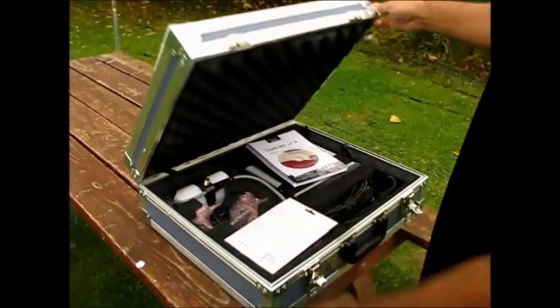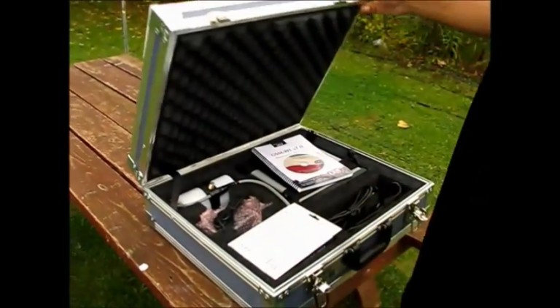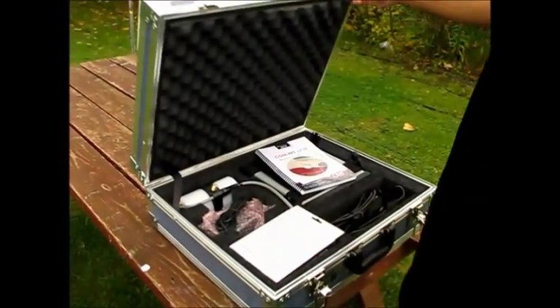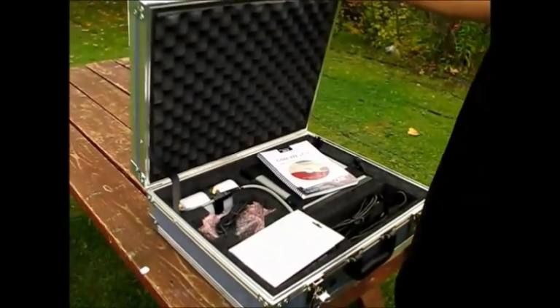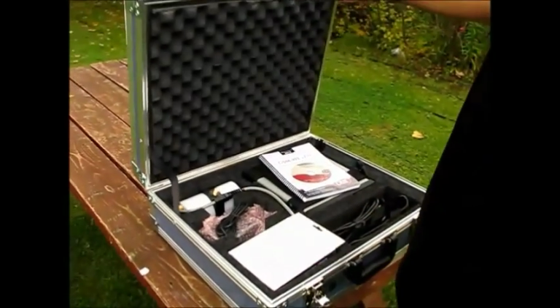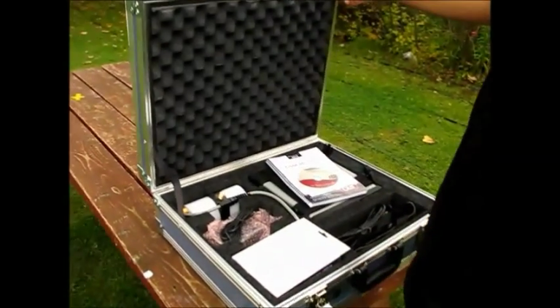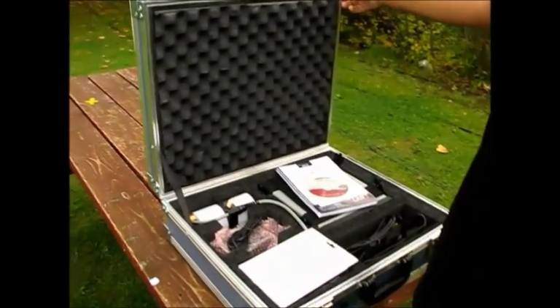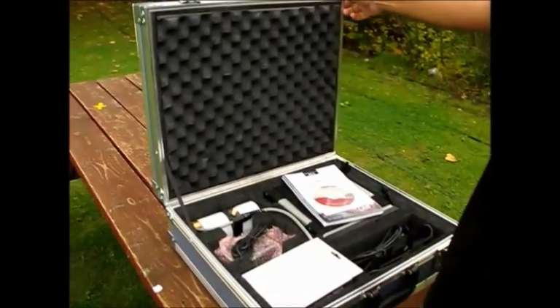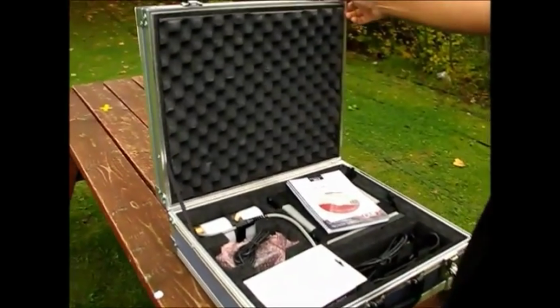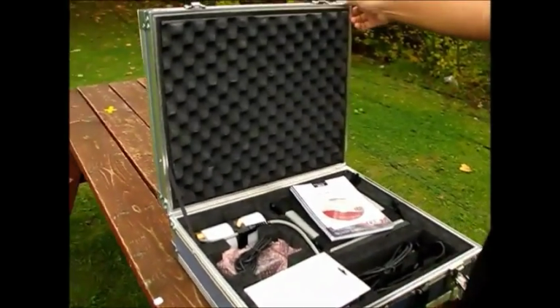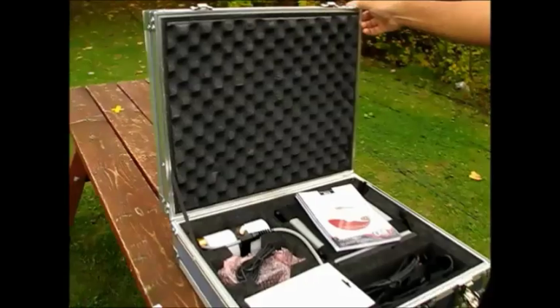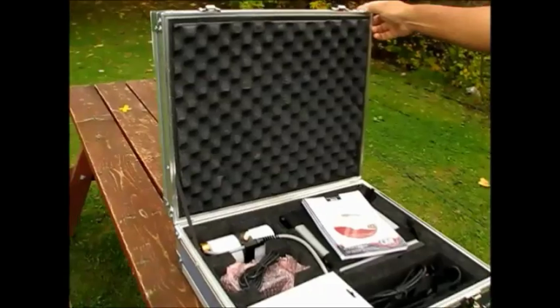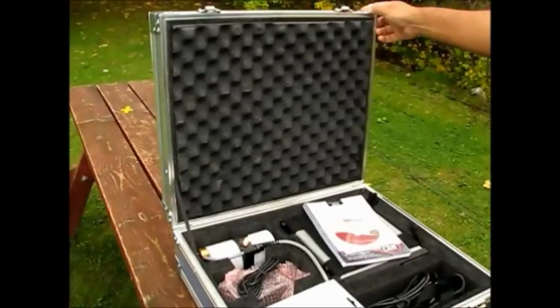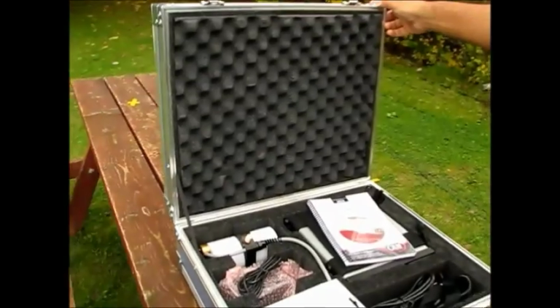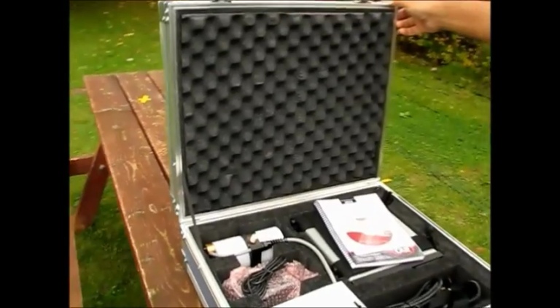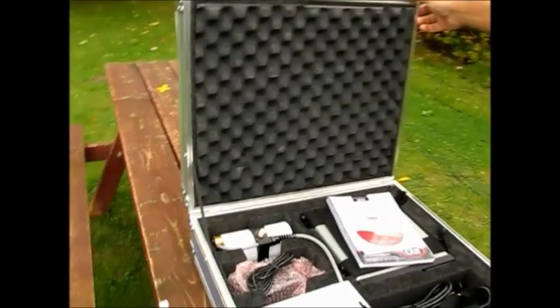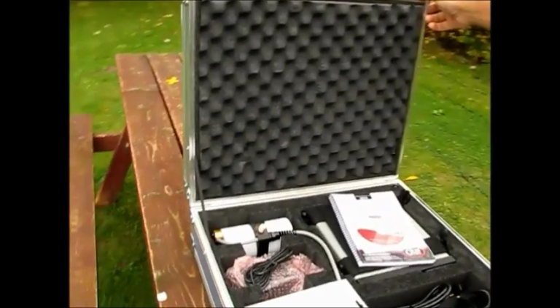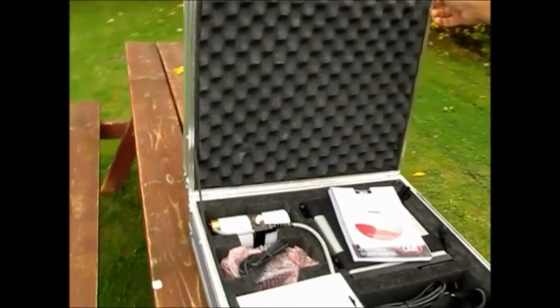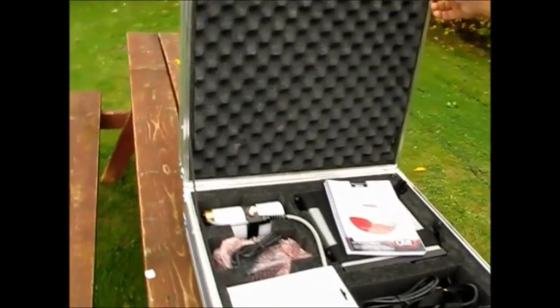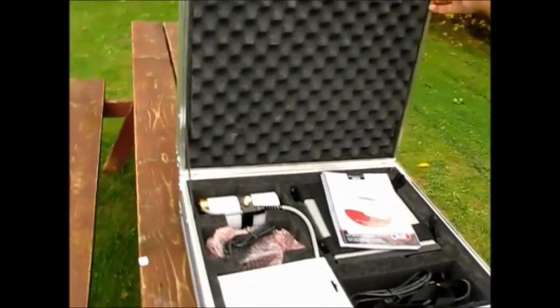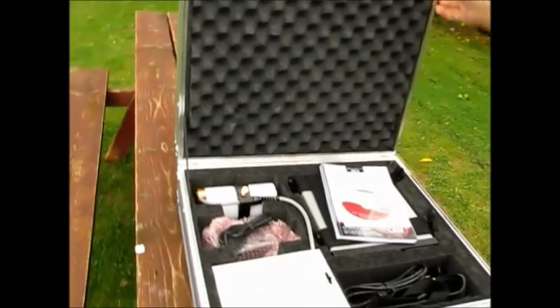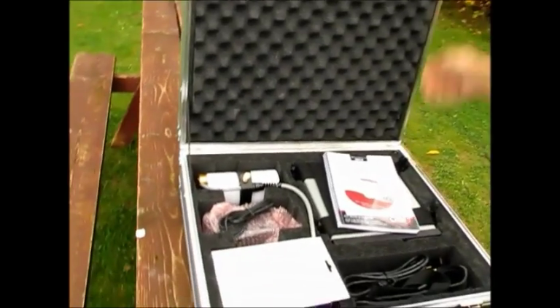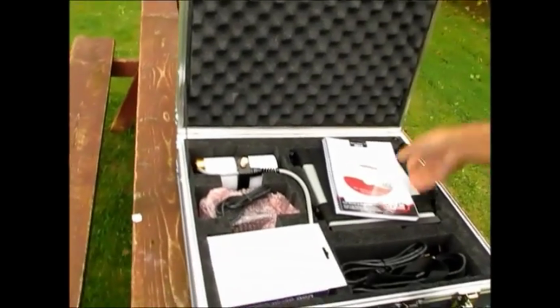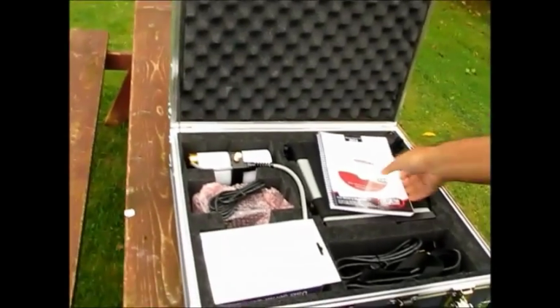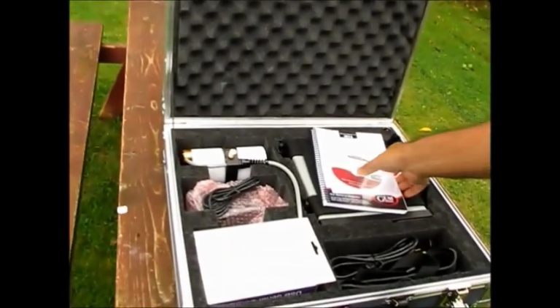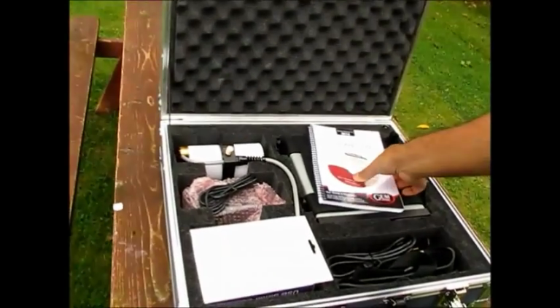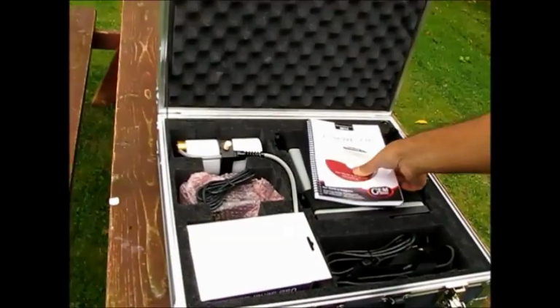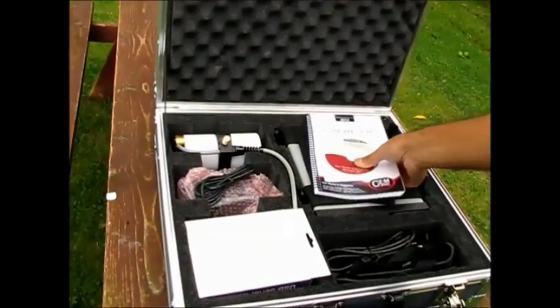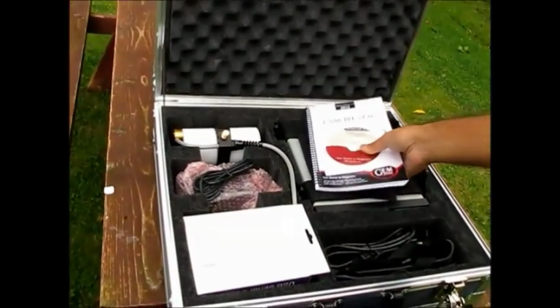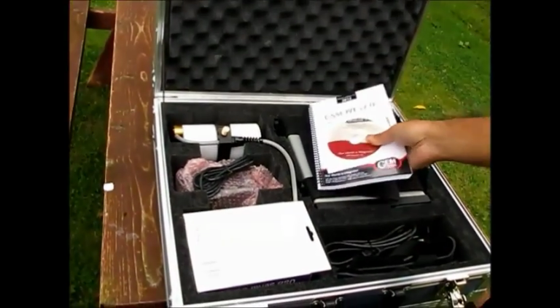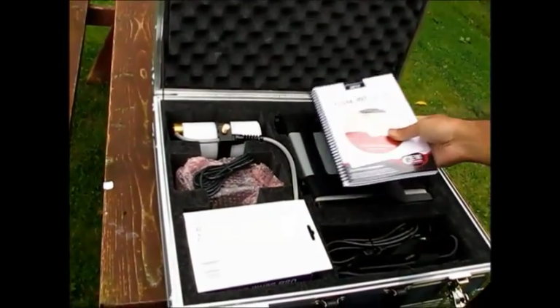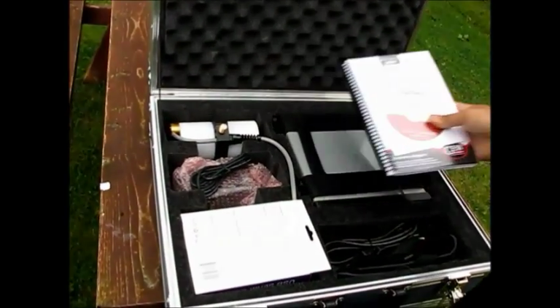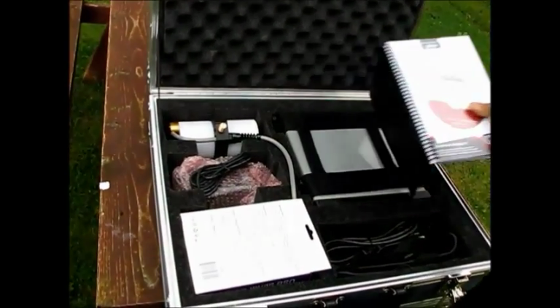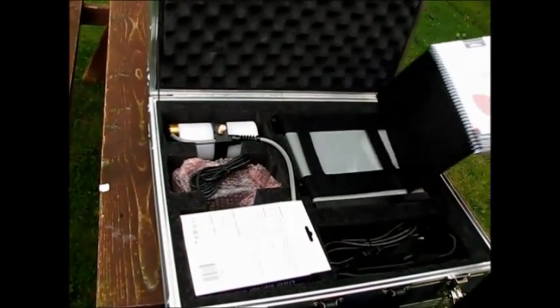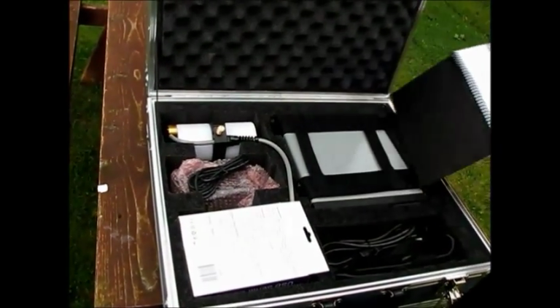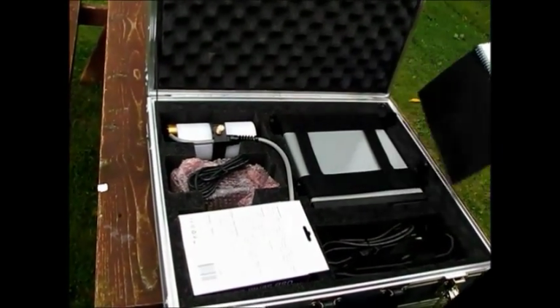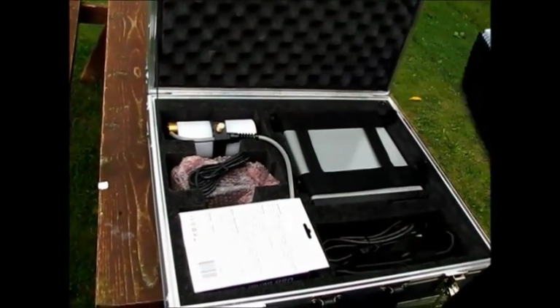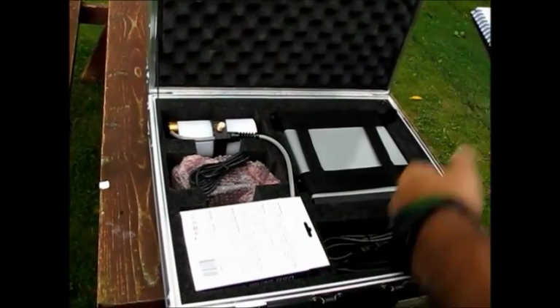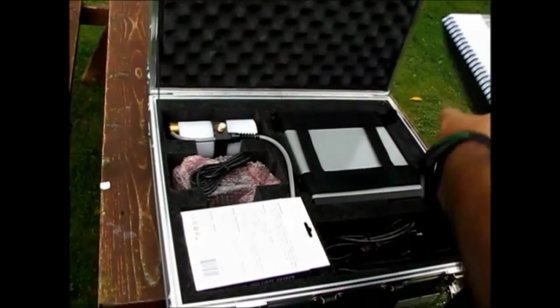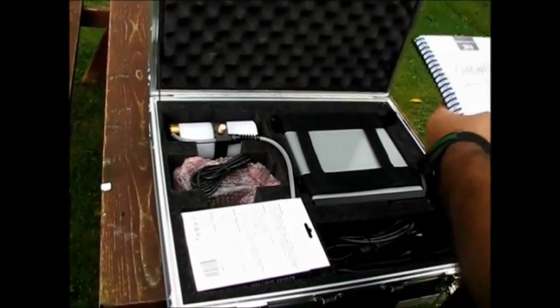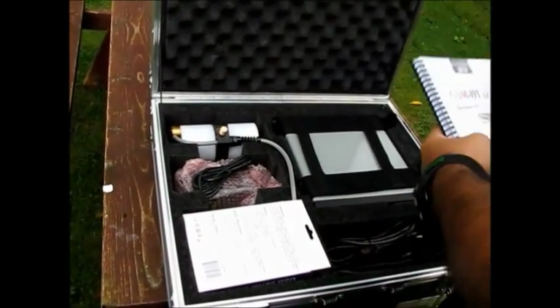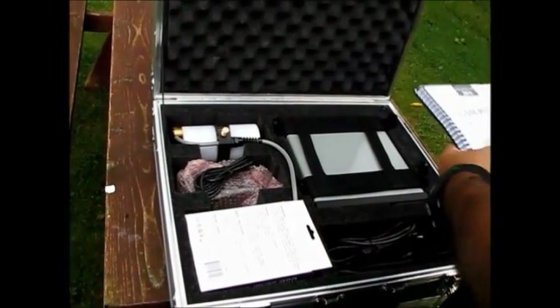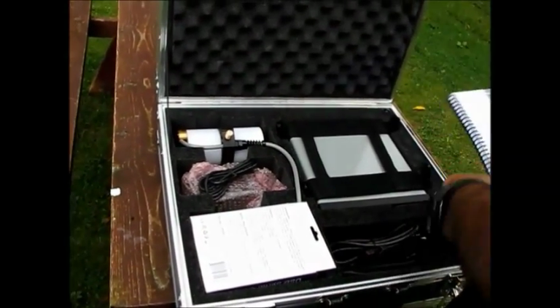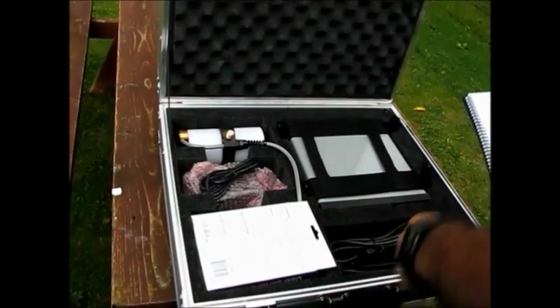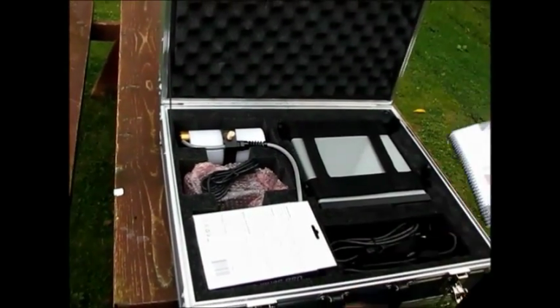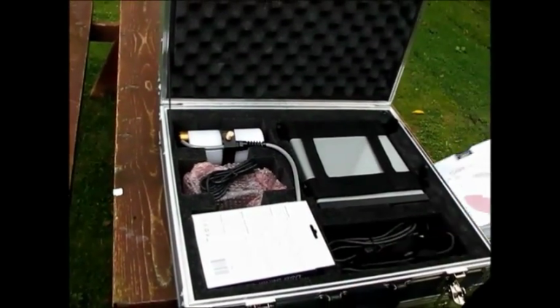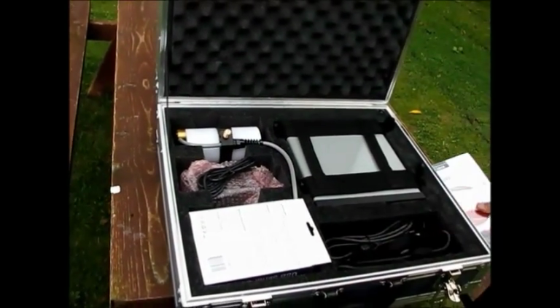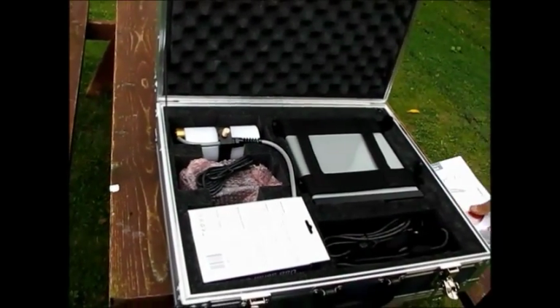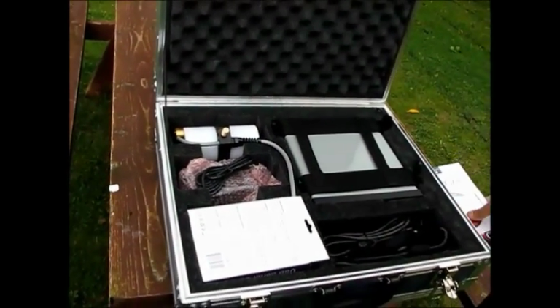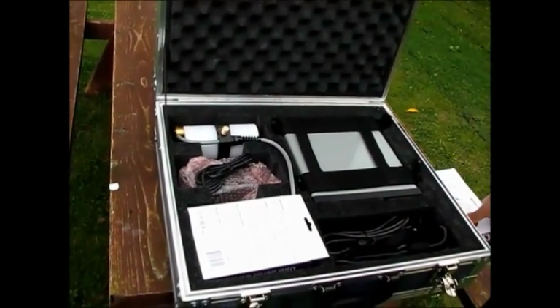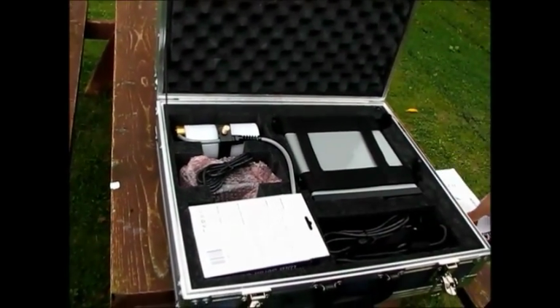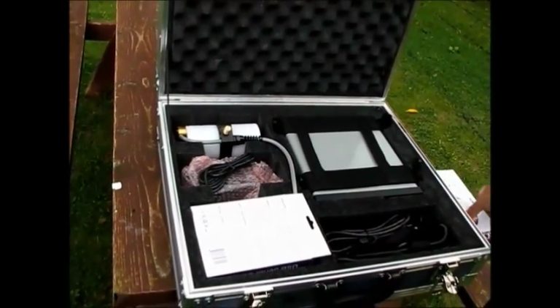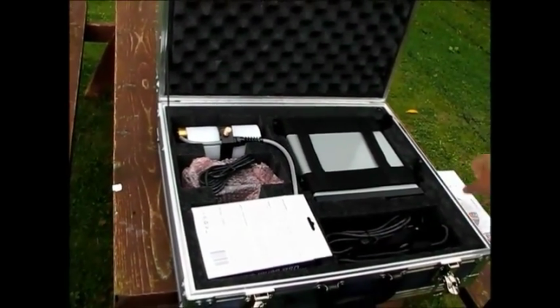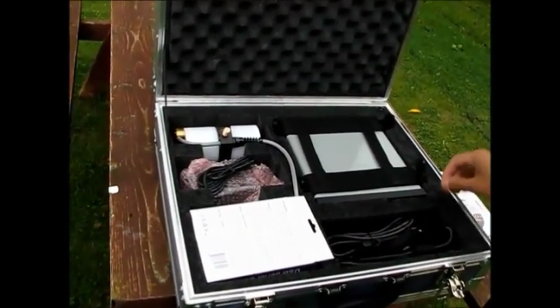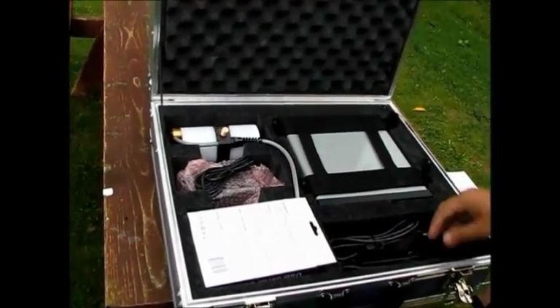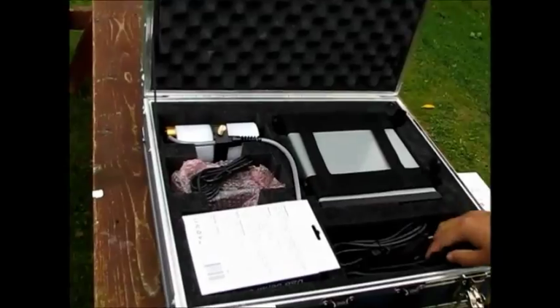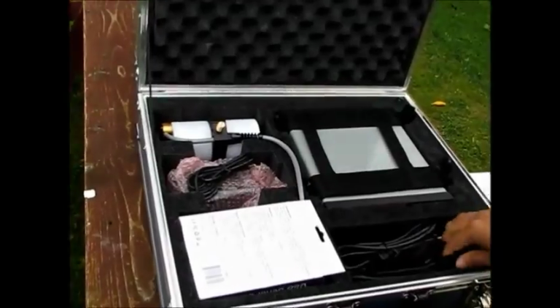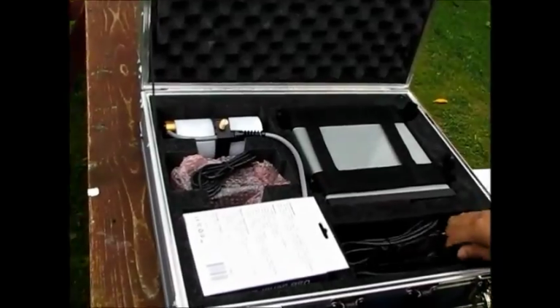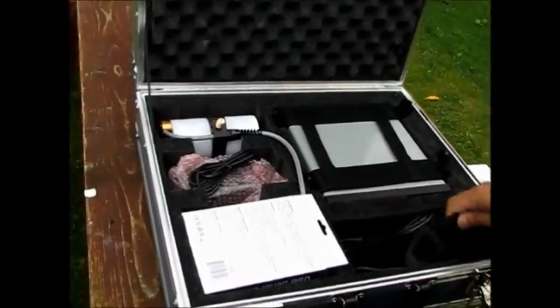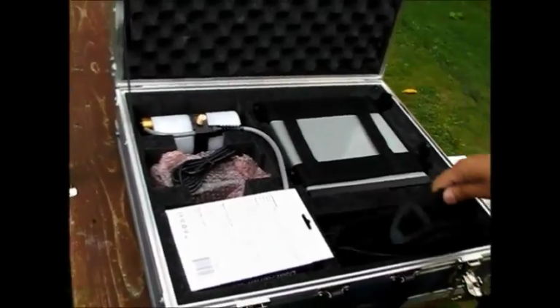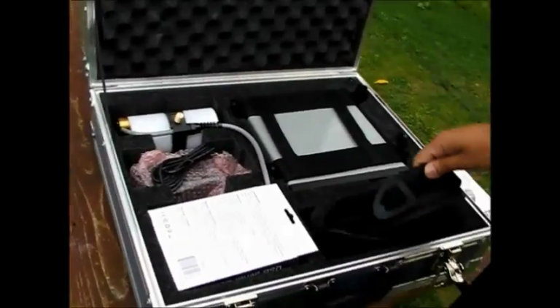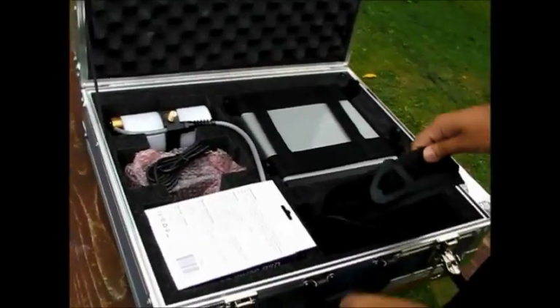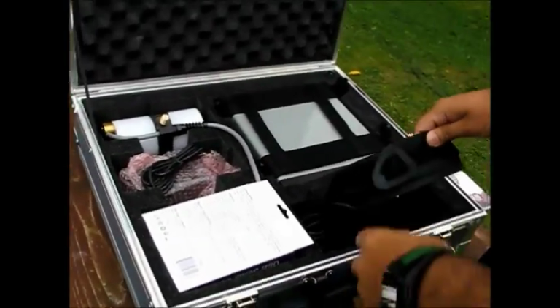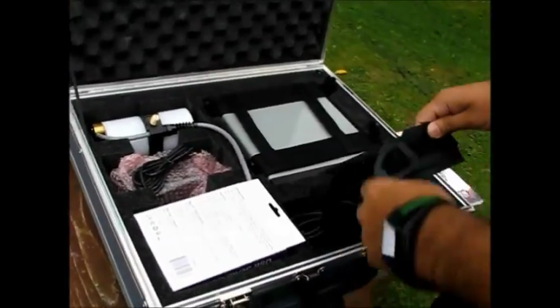If you aren't sure about anything, like how to change the battery, consult your GSM-19T operations manual included with your instruments.